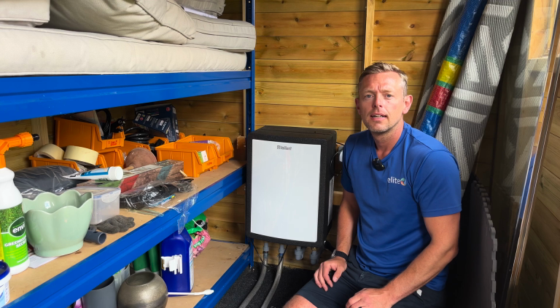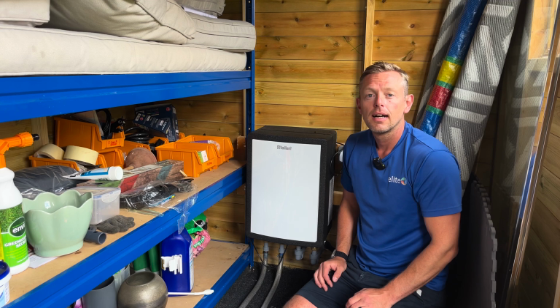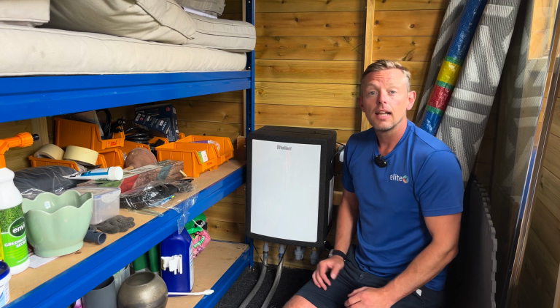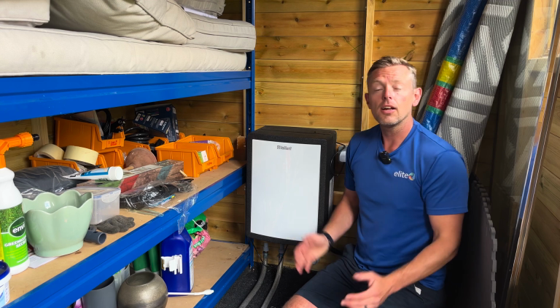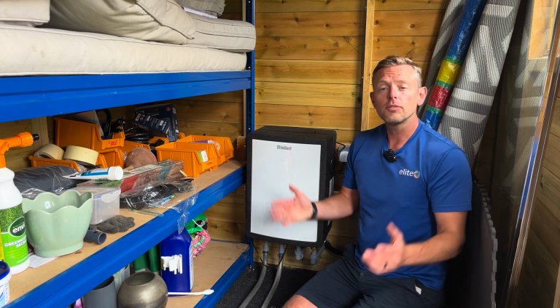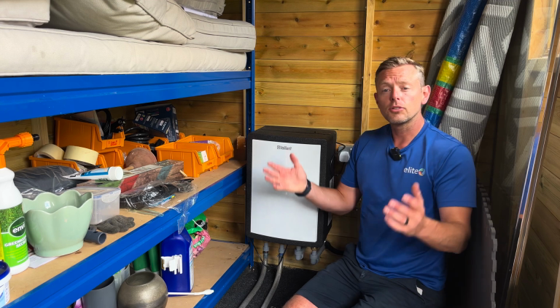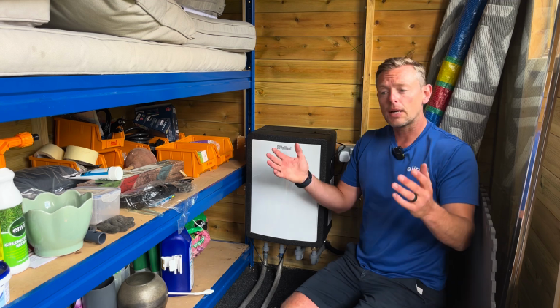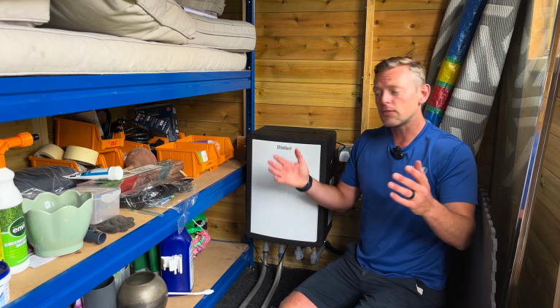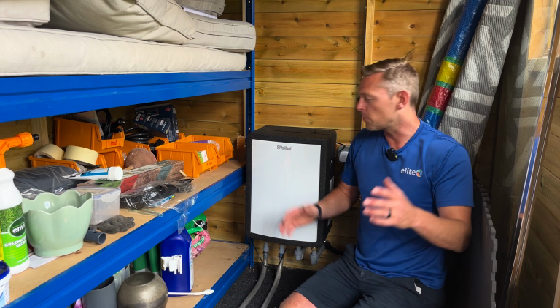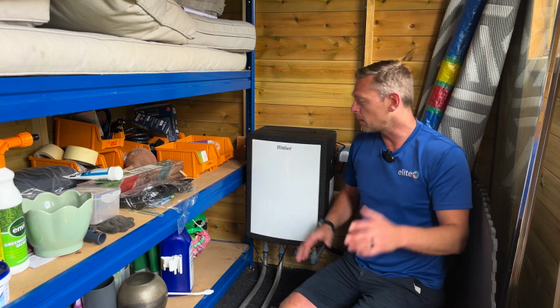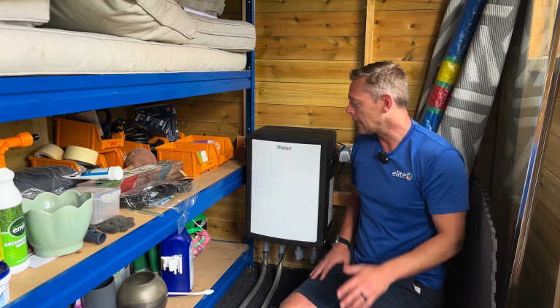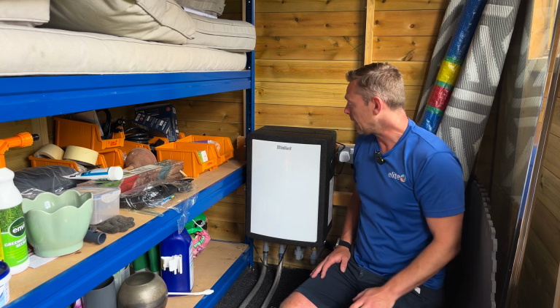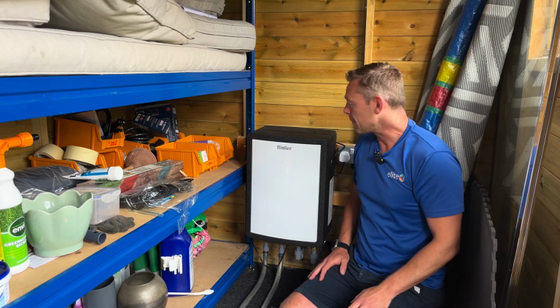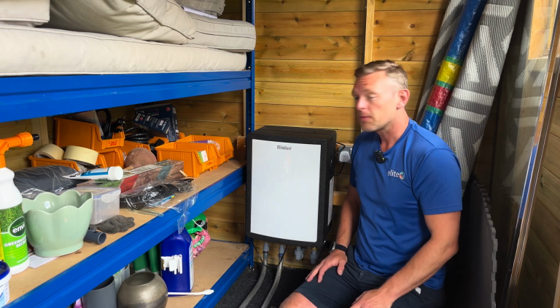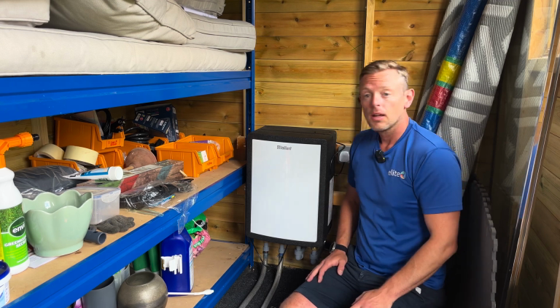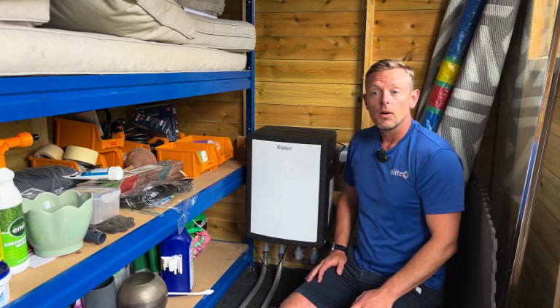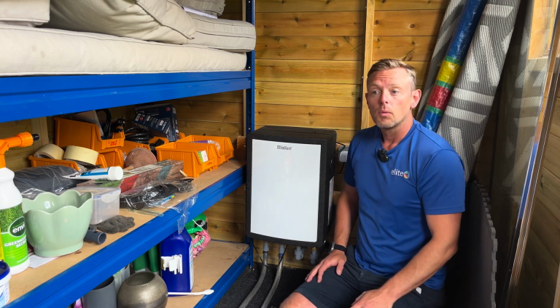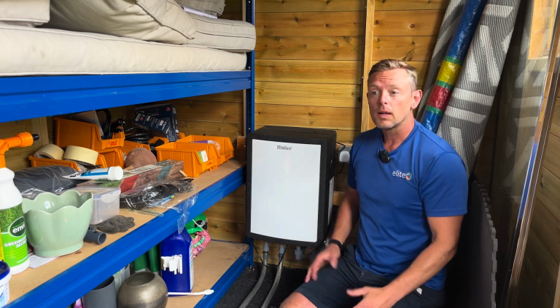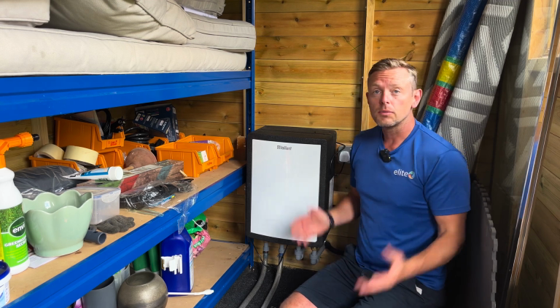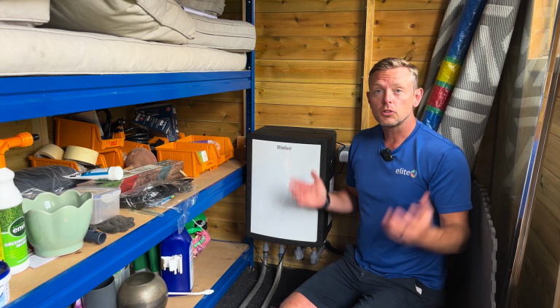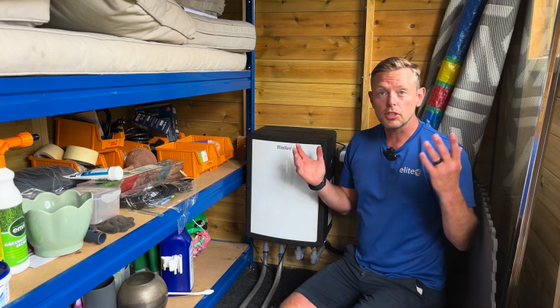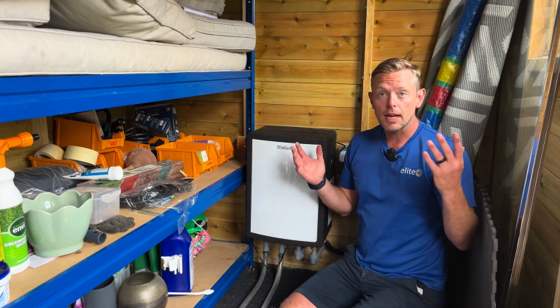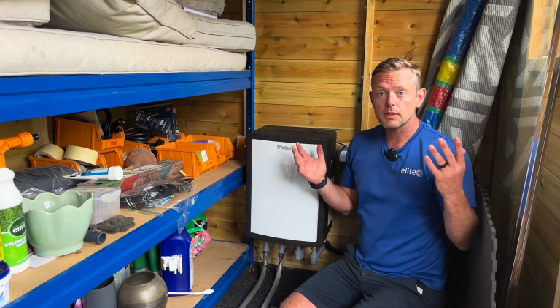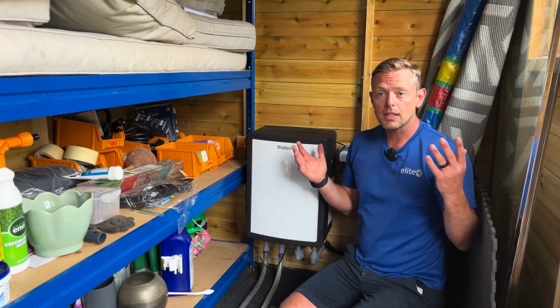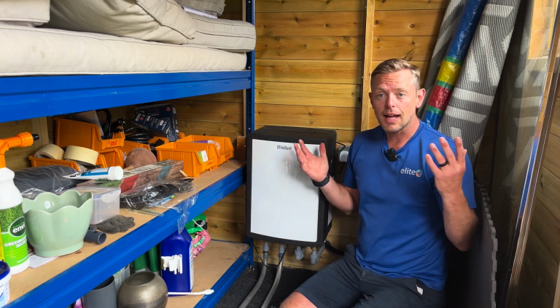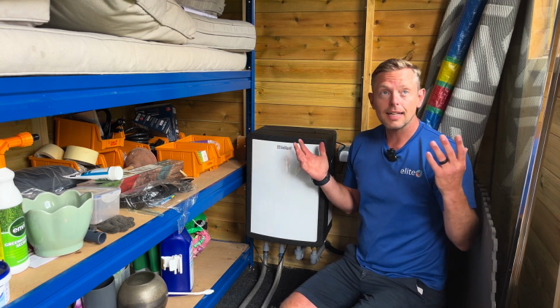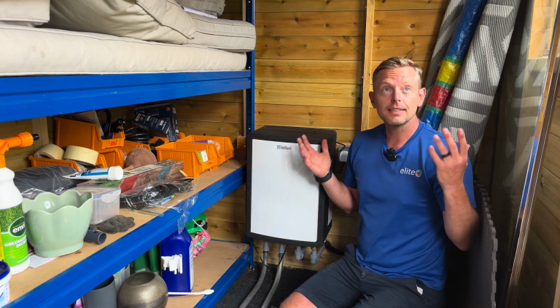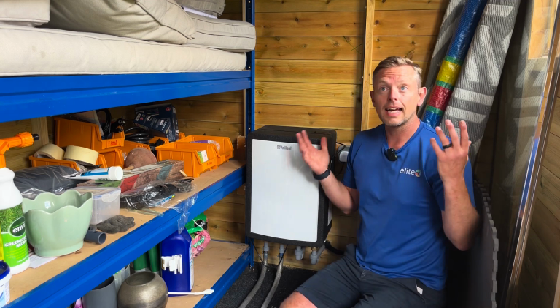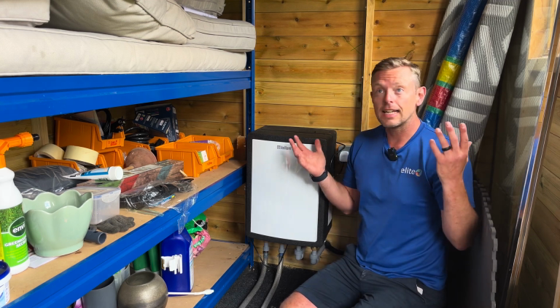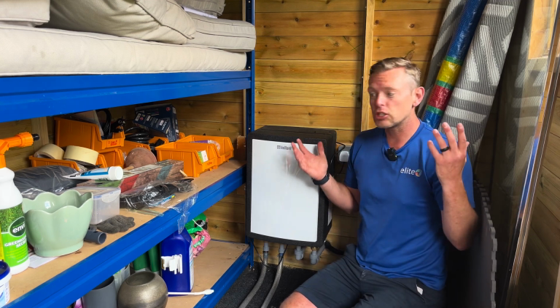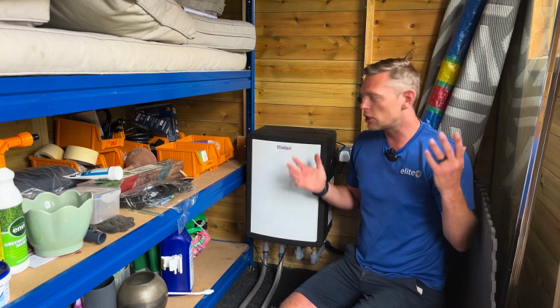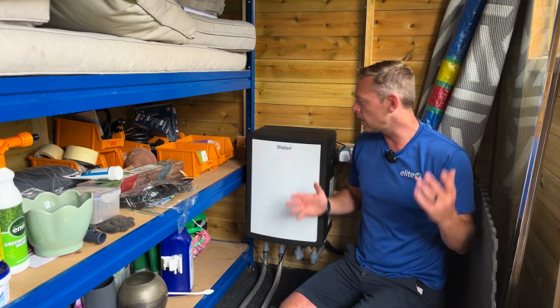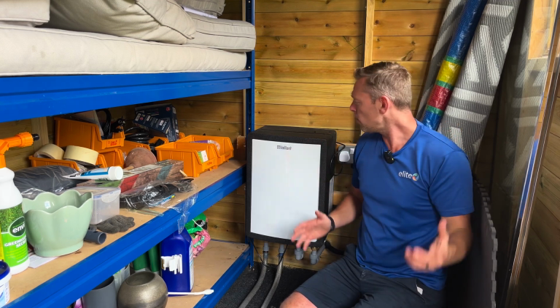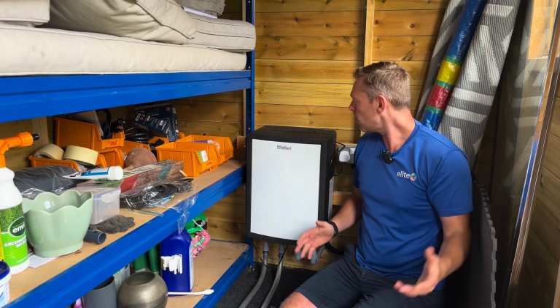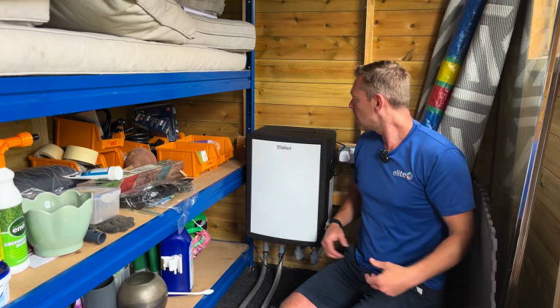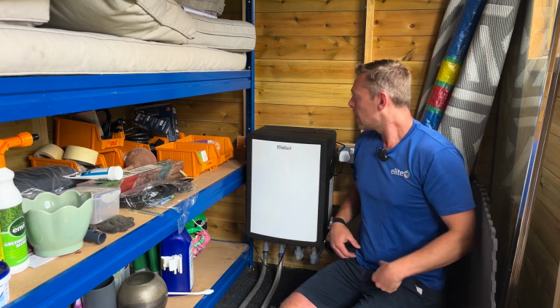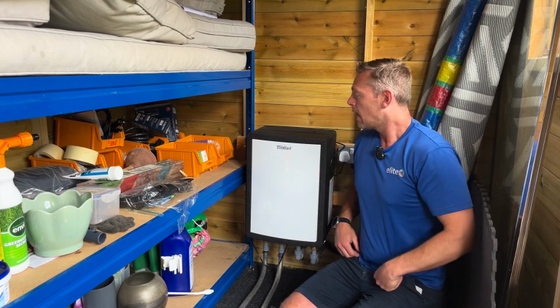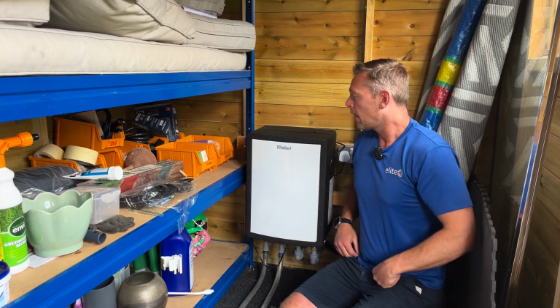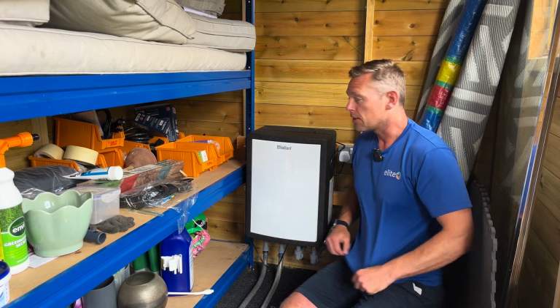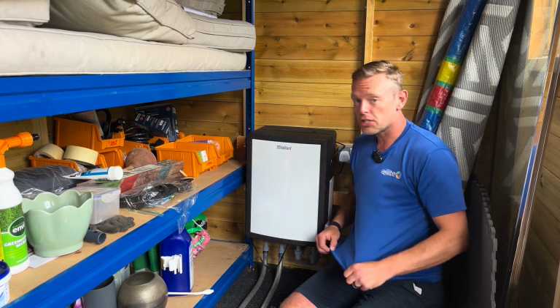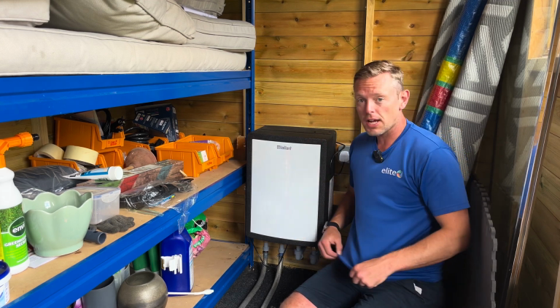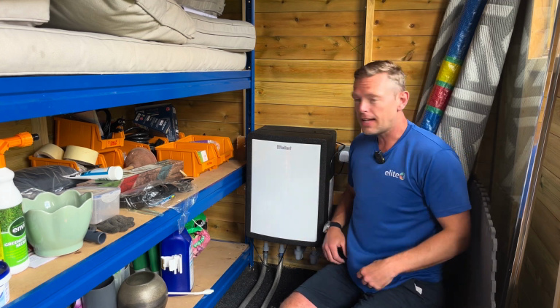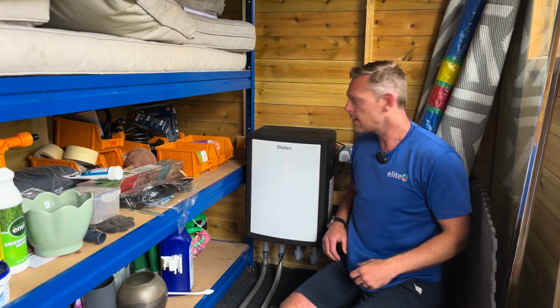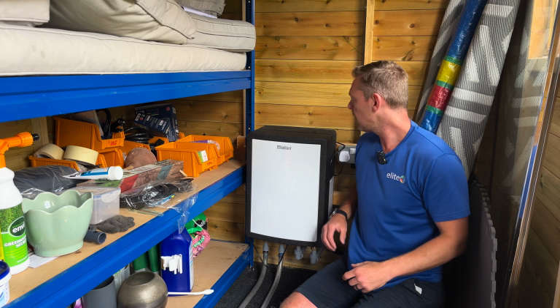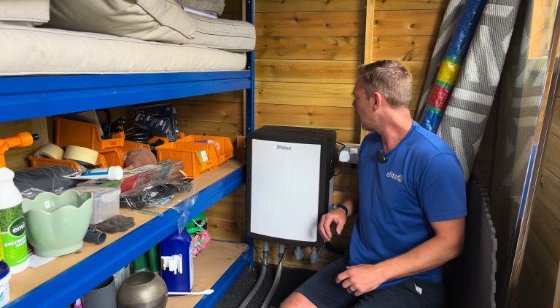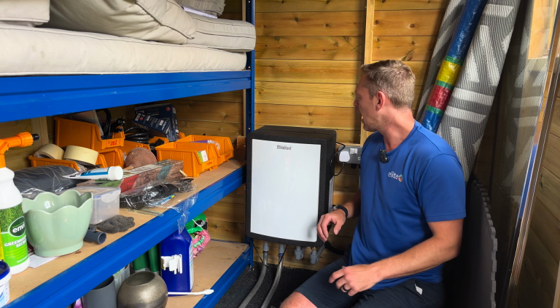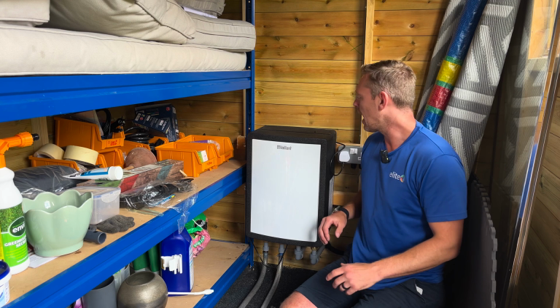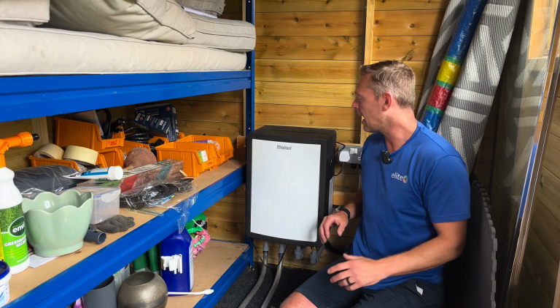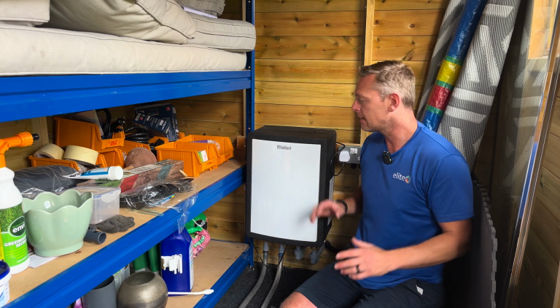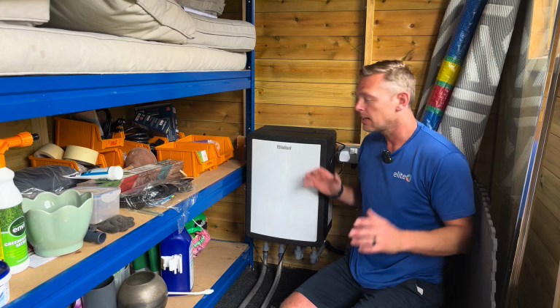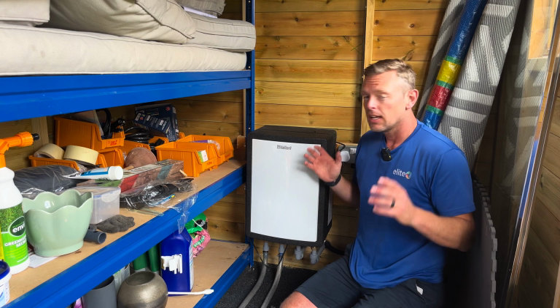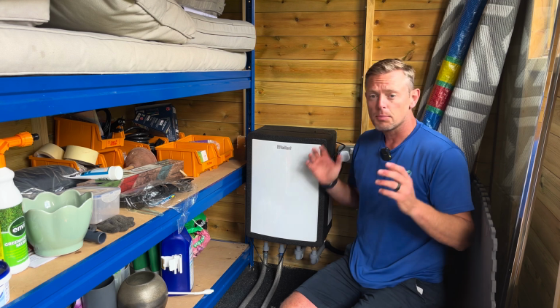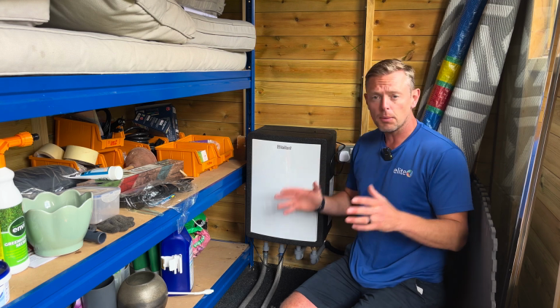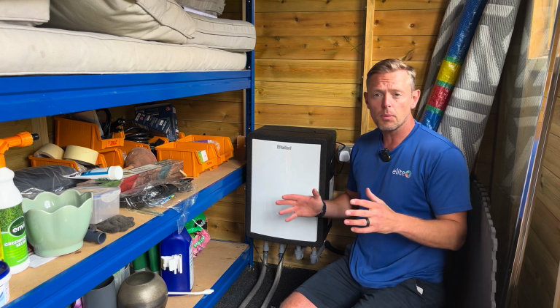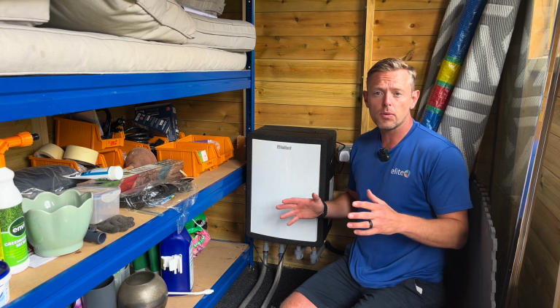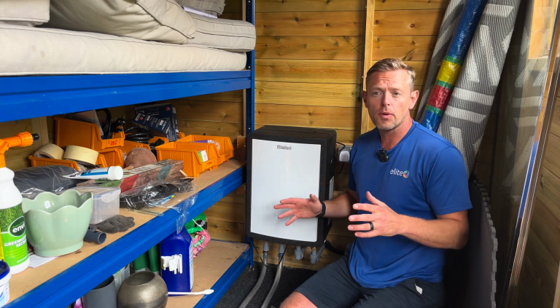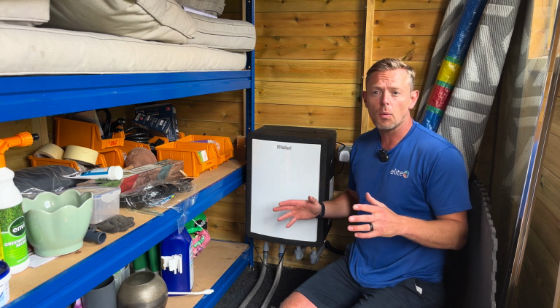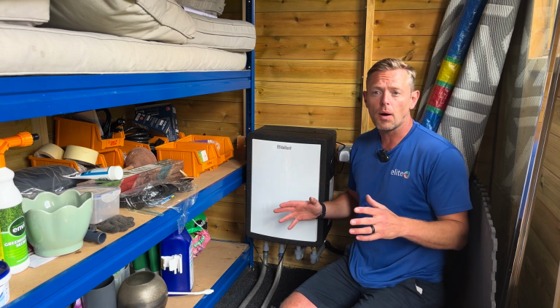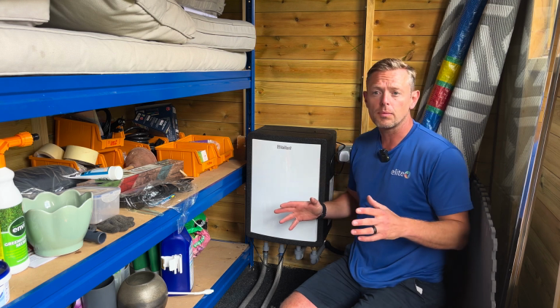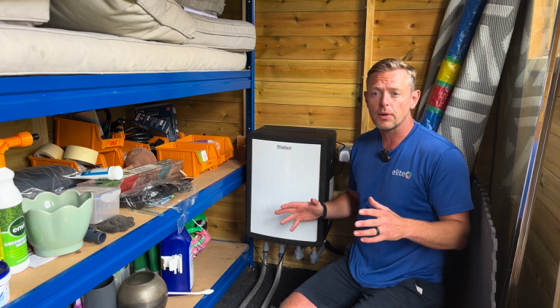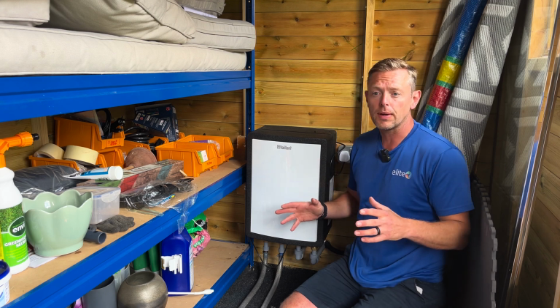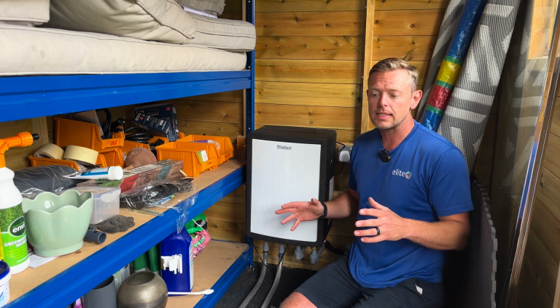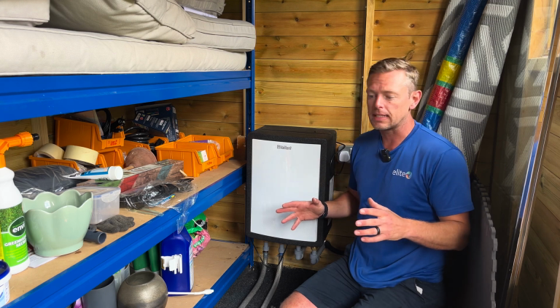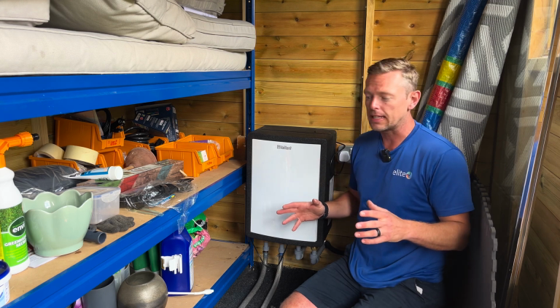Hello, James from Elite. Welcome to James Clark's HQ, The Shed. You're probably wondering what I'm doing today.